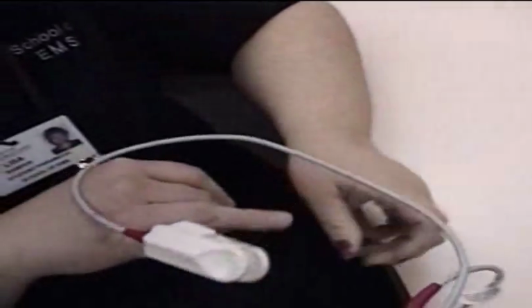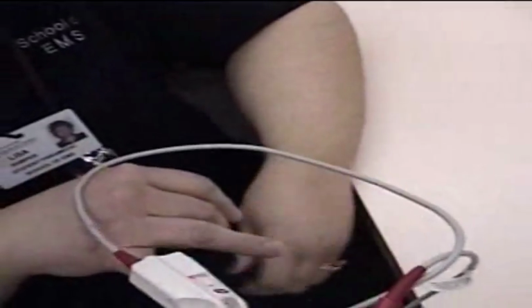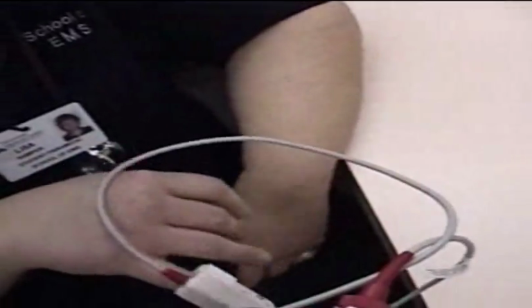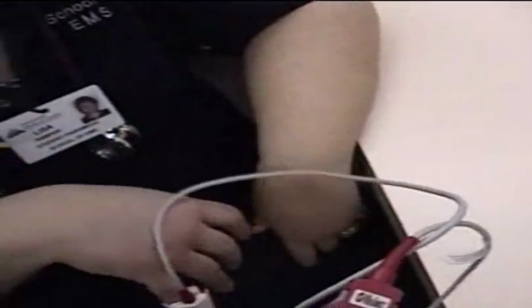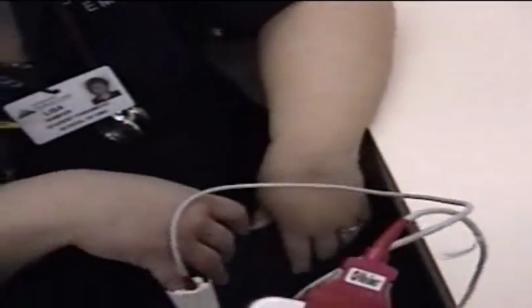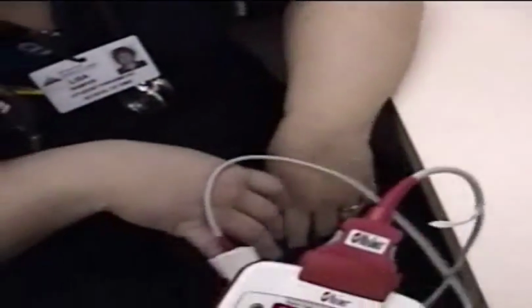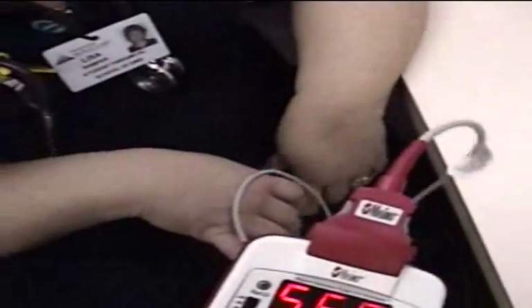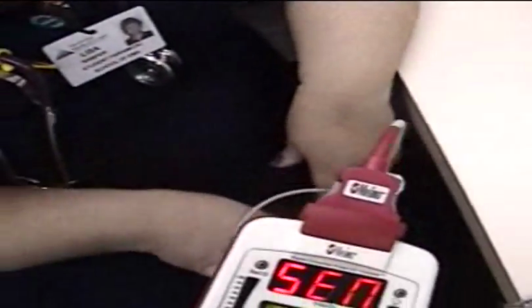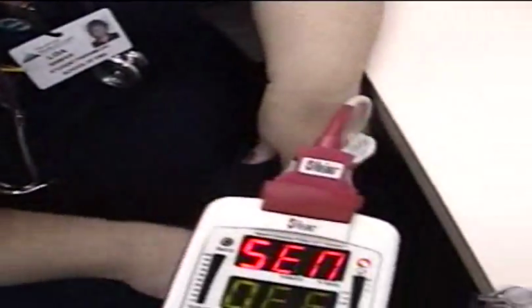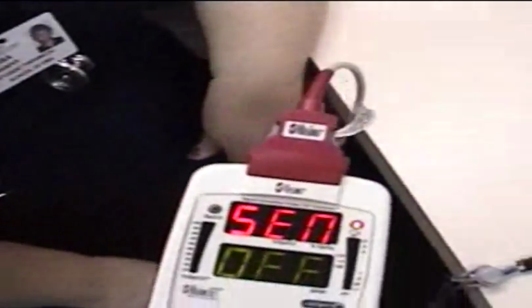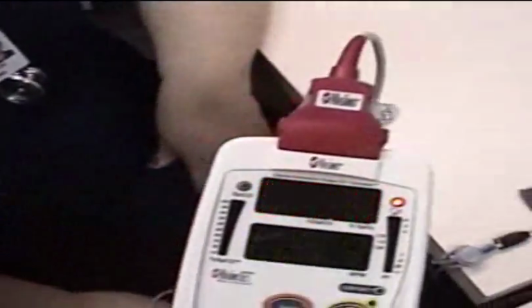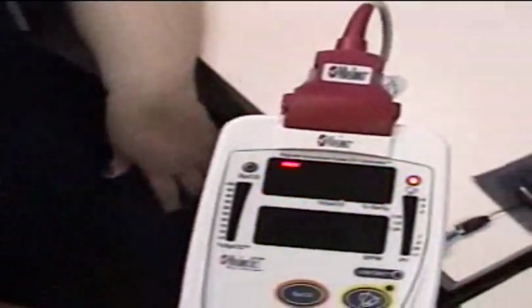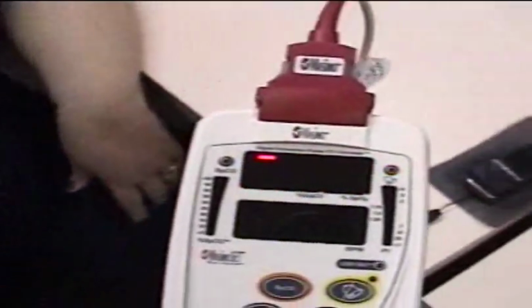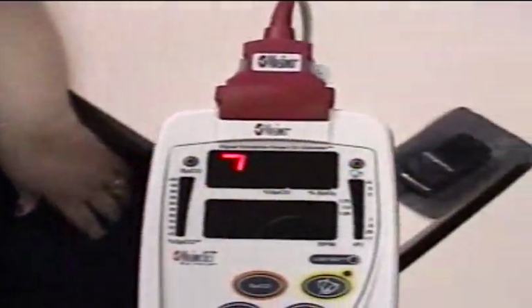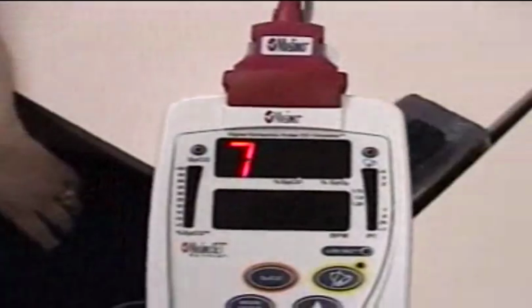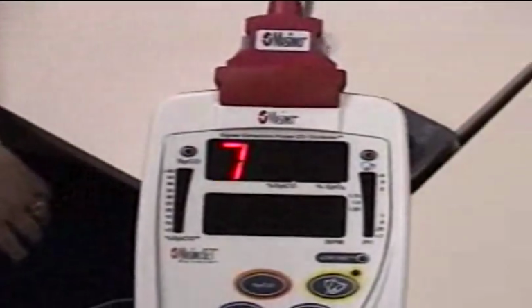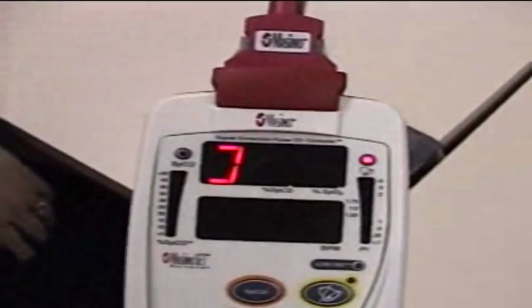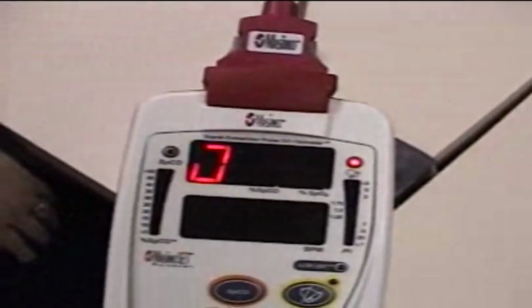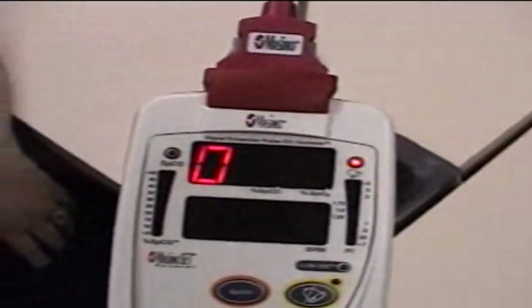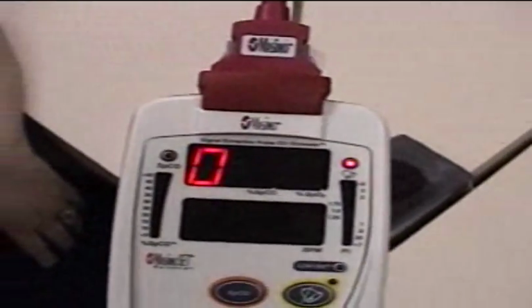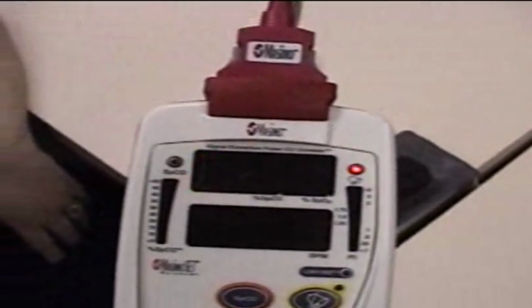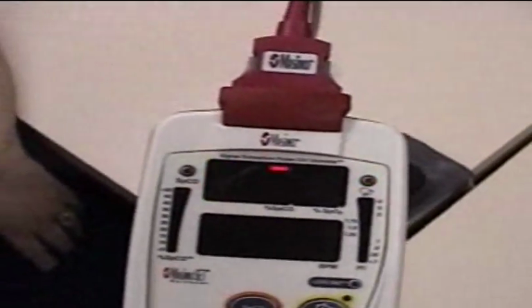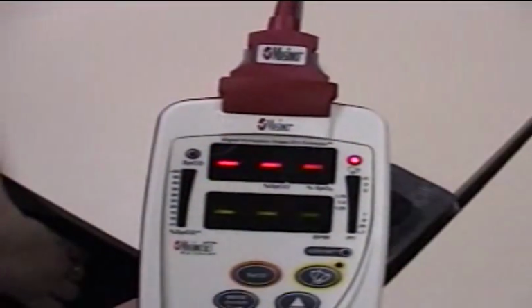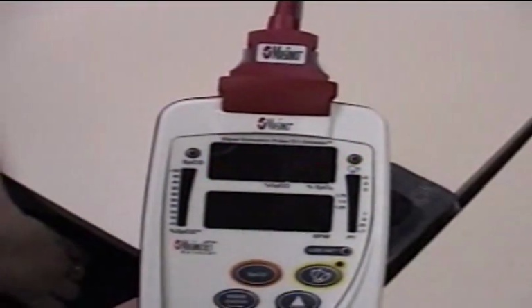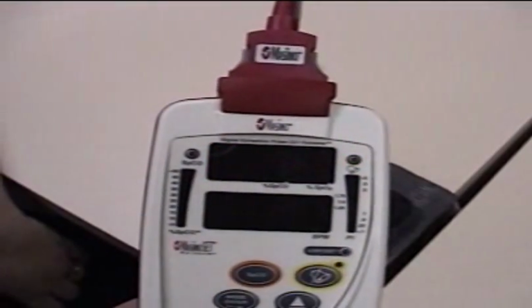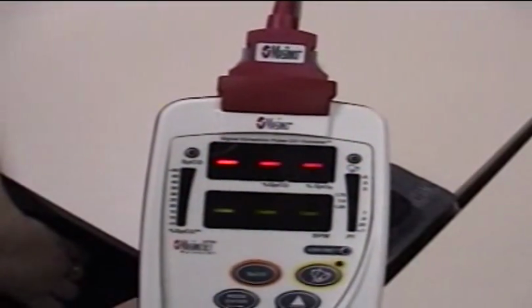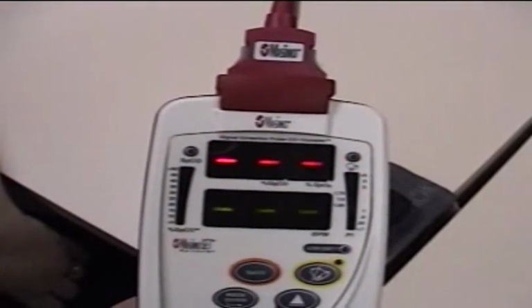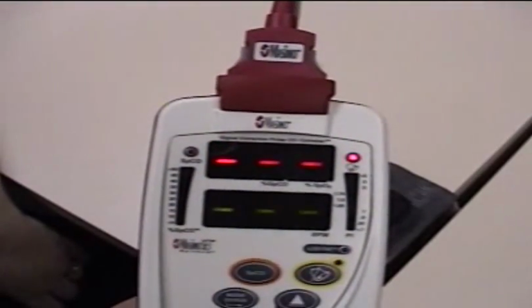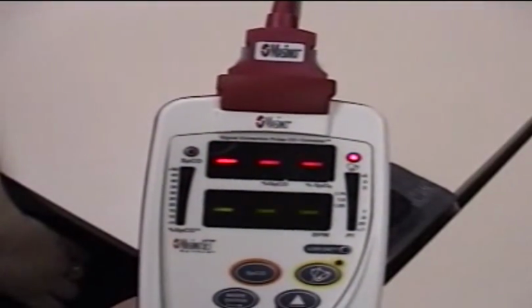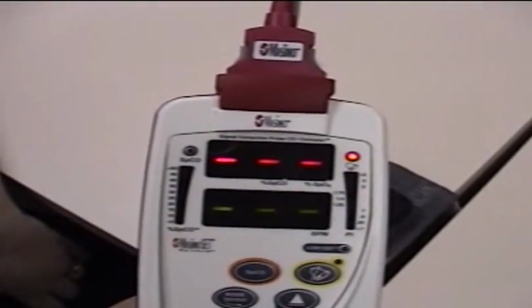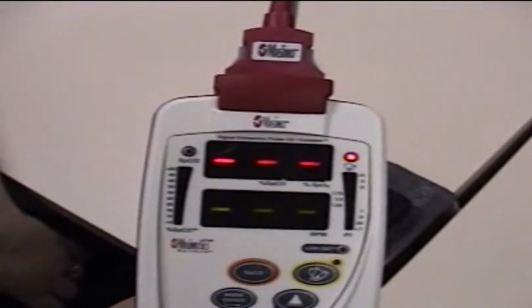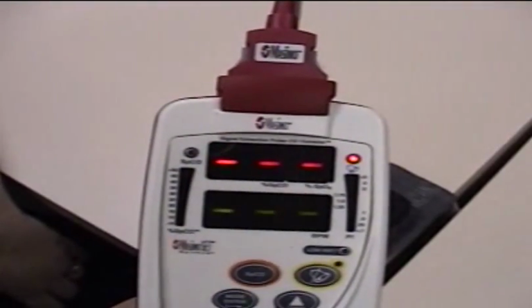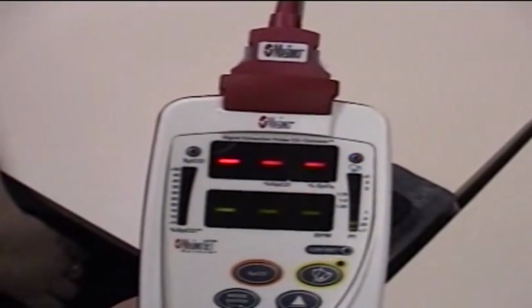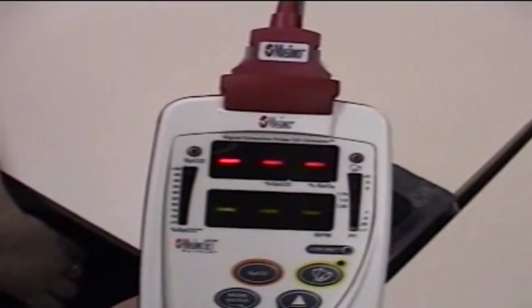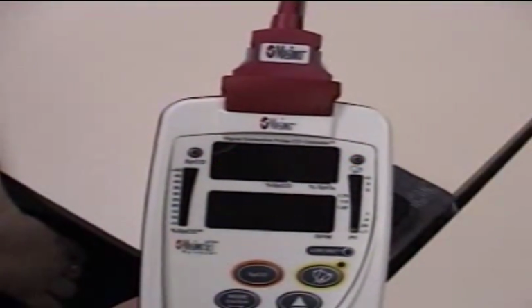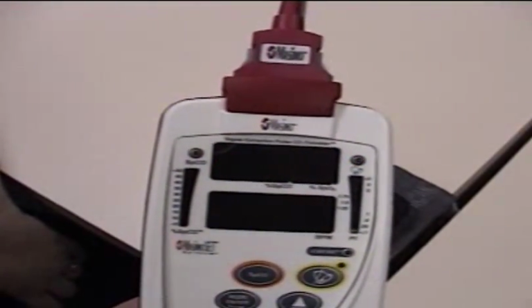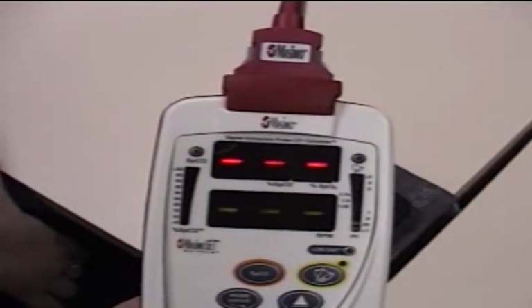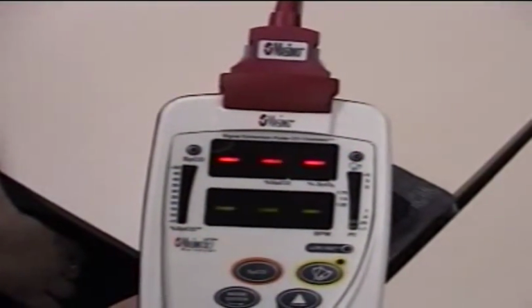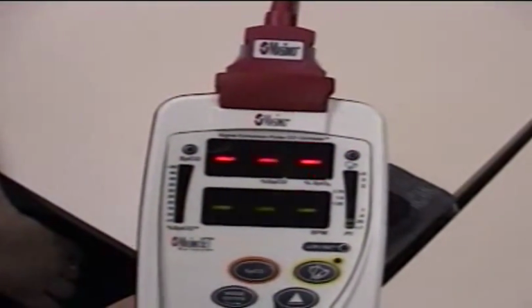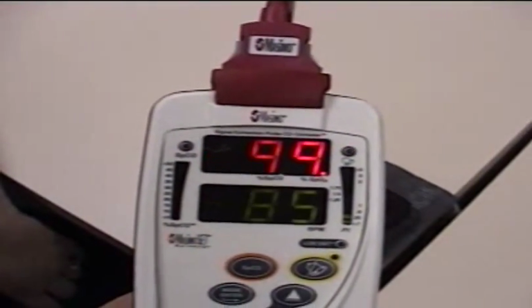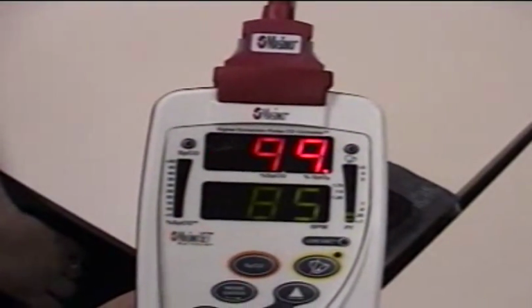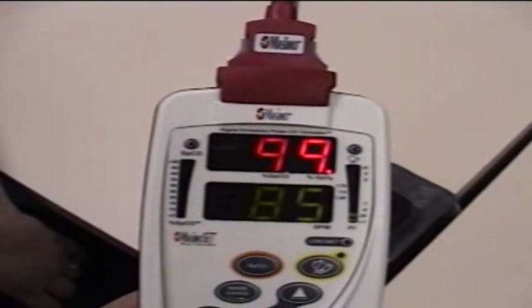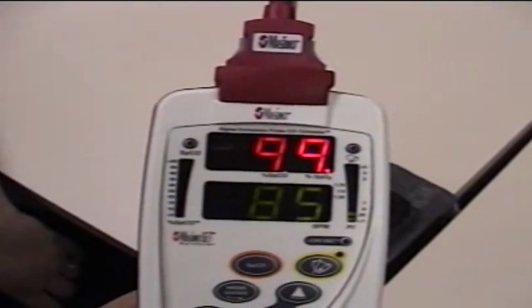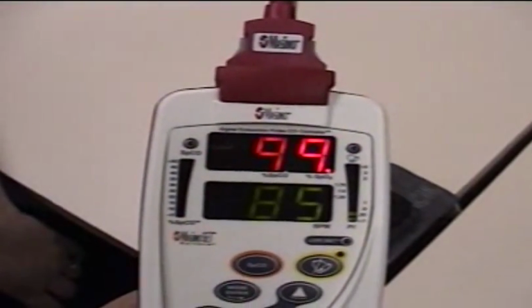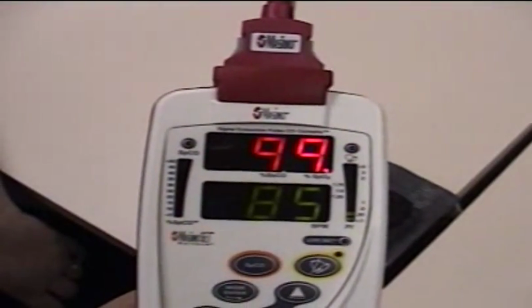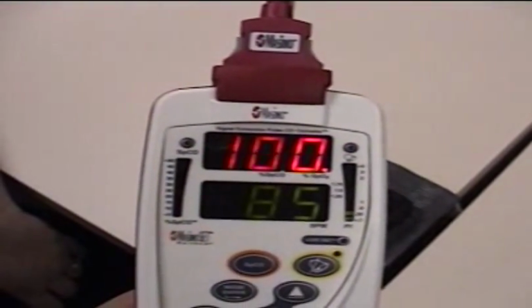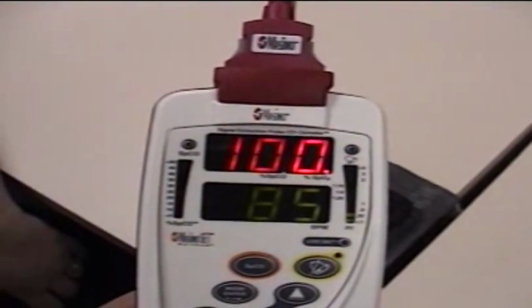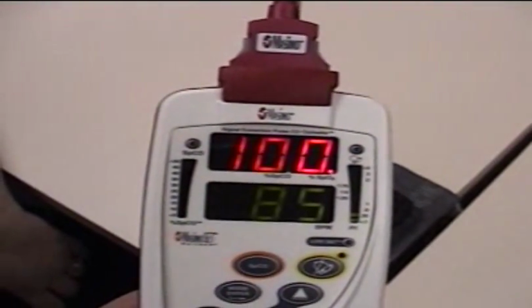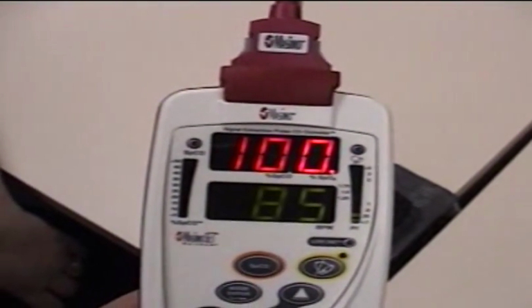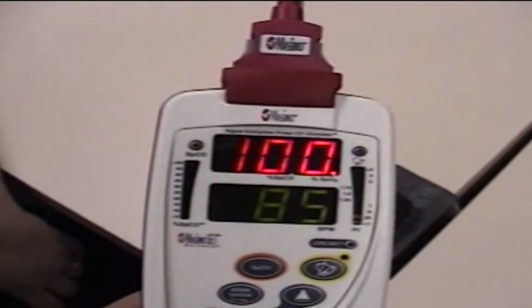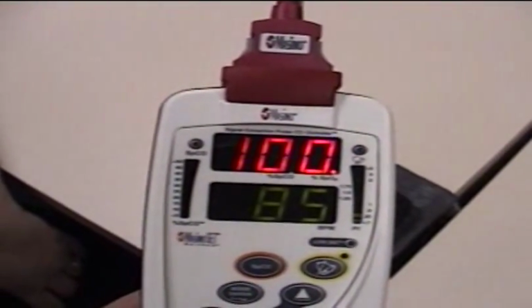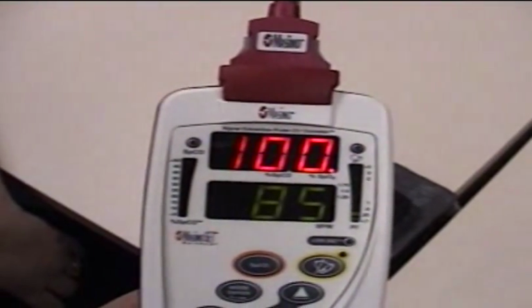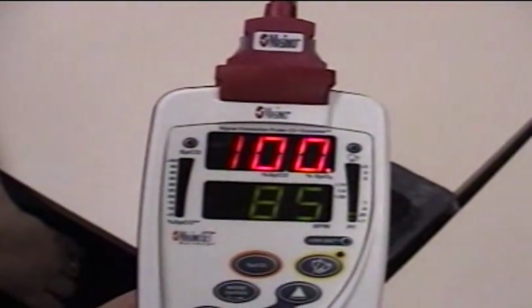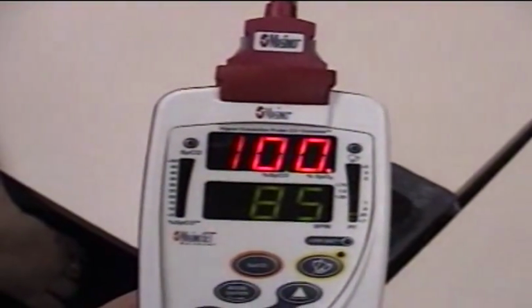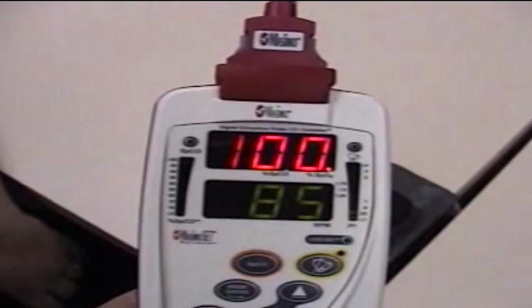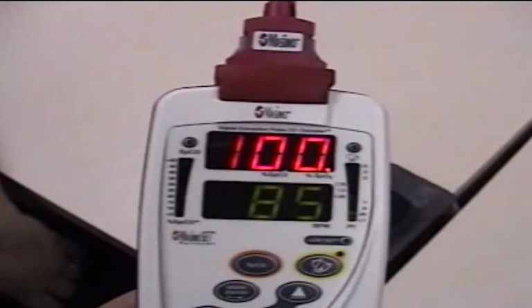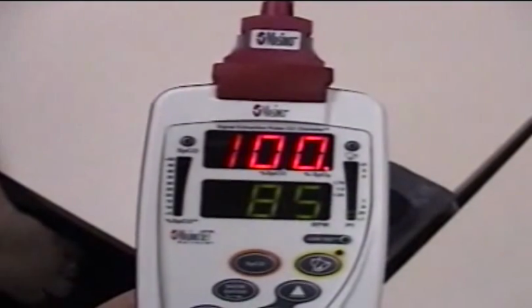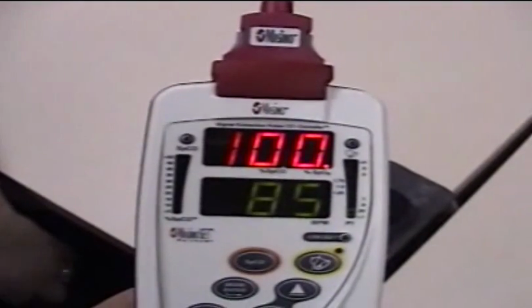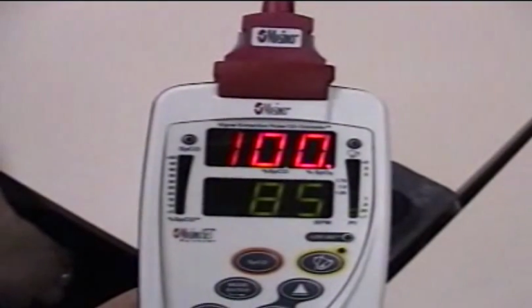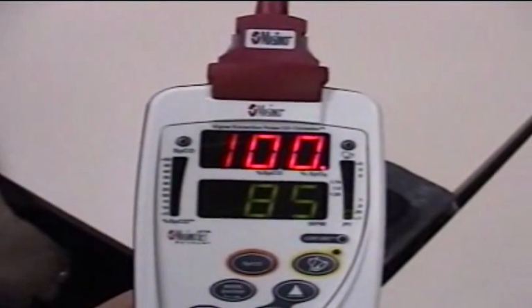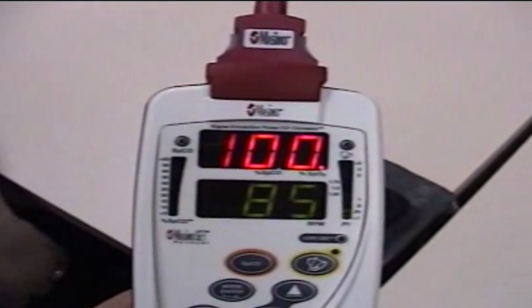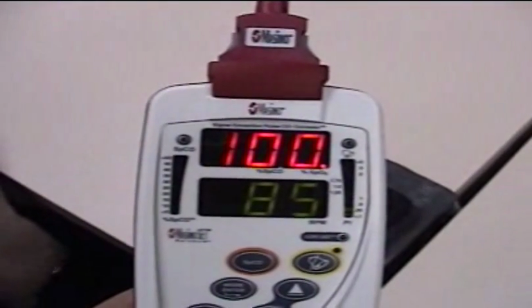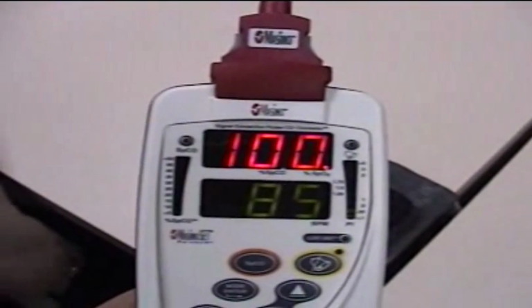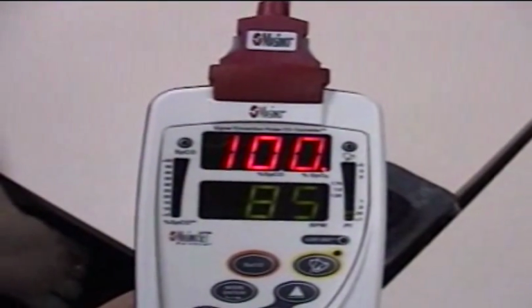This is brown. Readings come in at 99 and 100%.